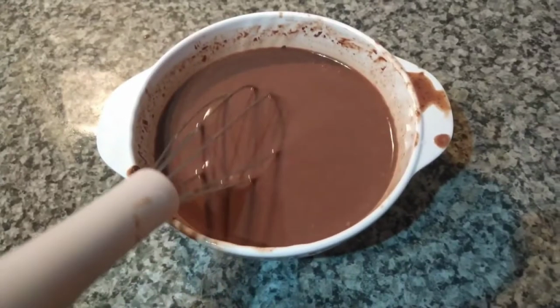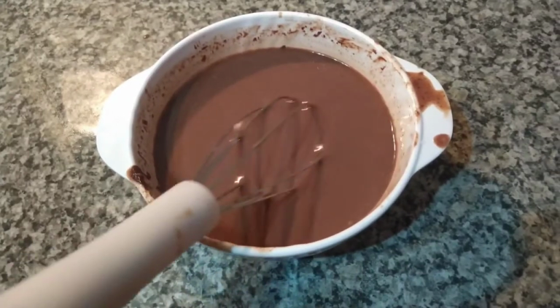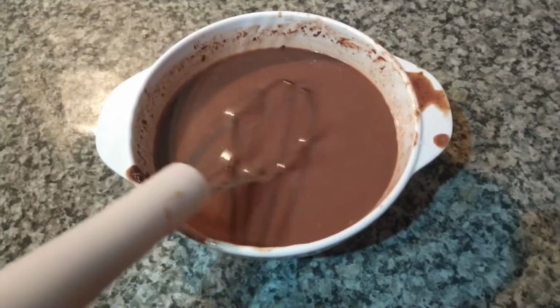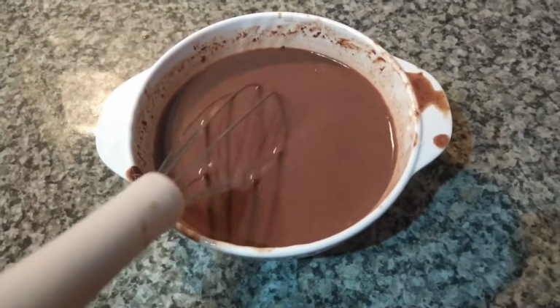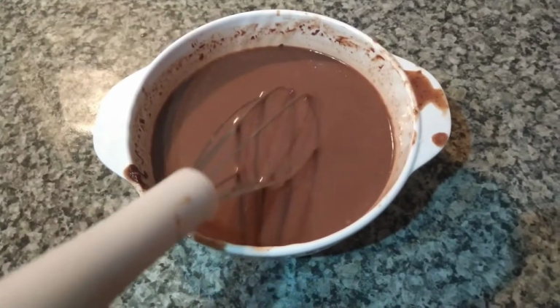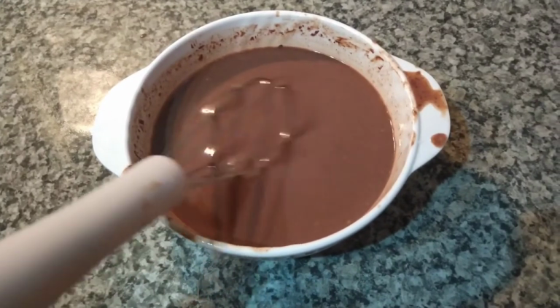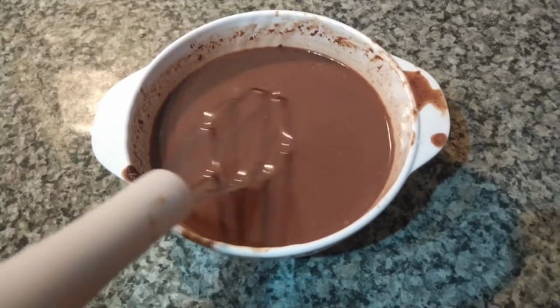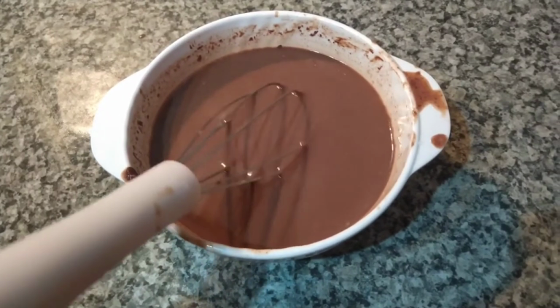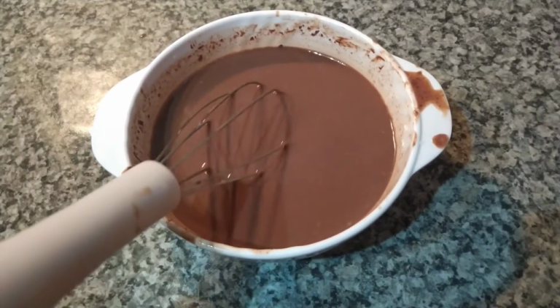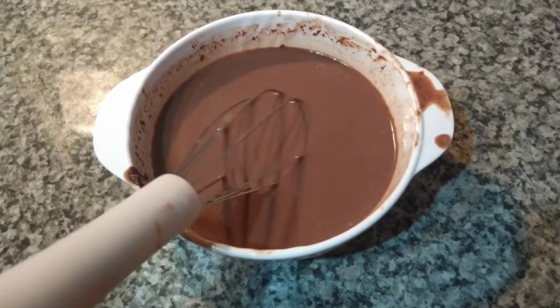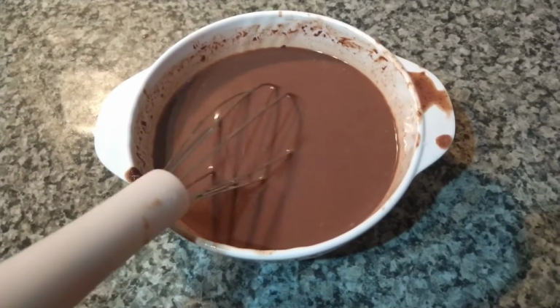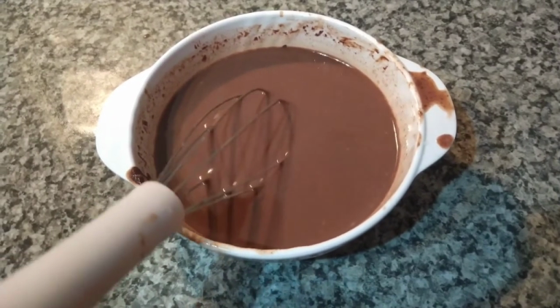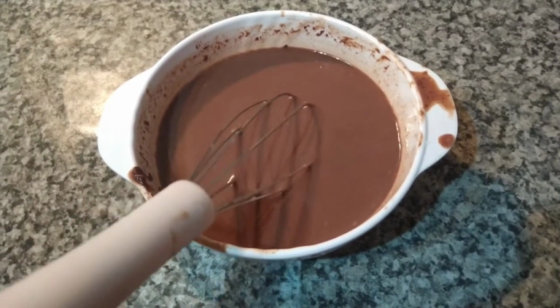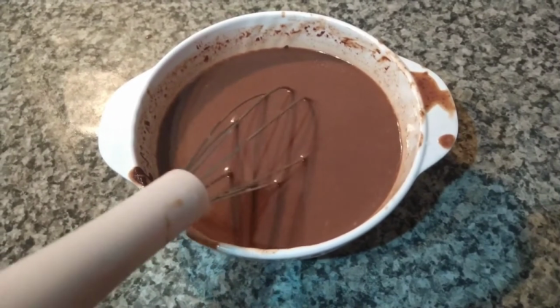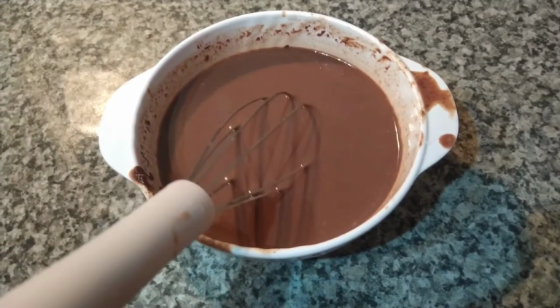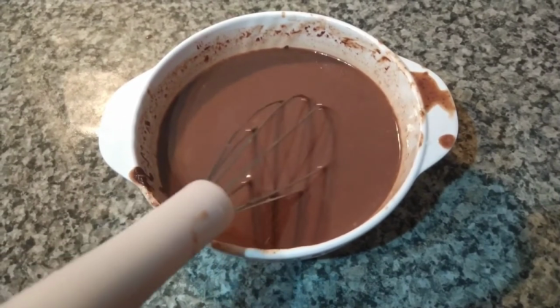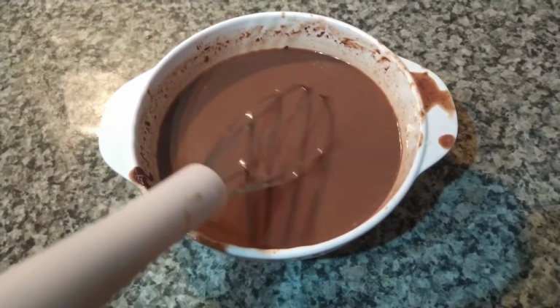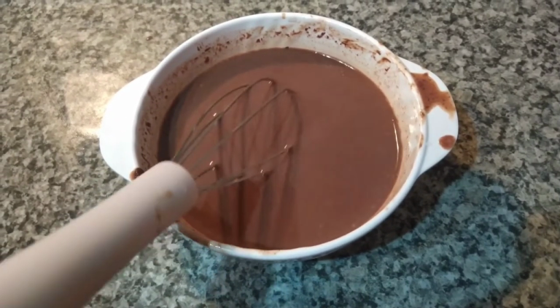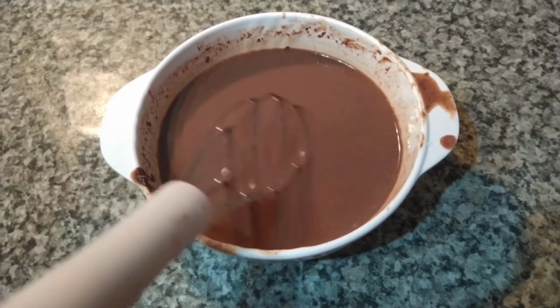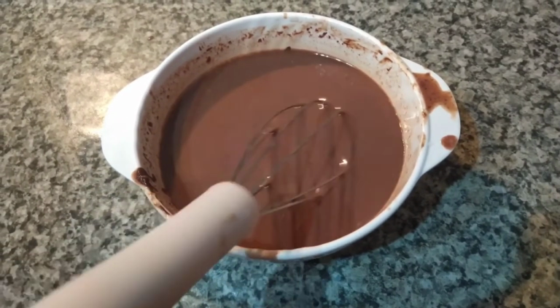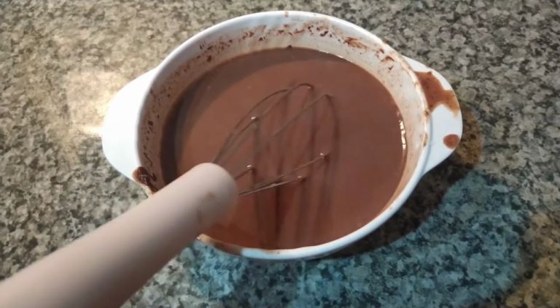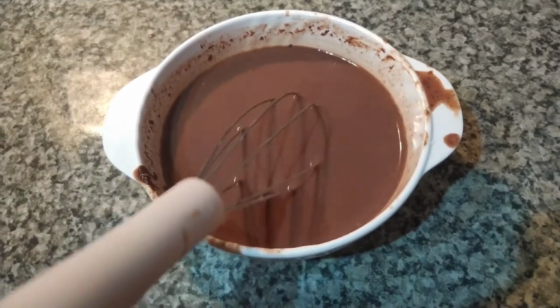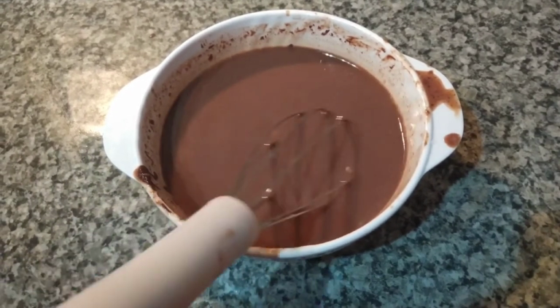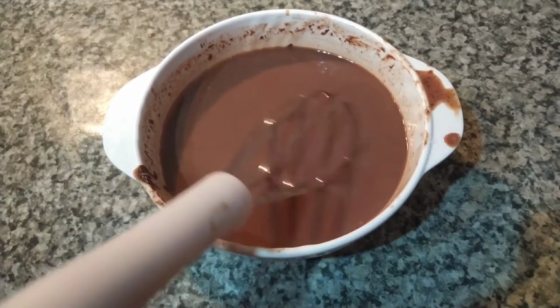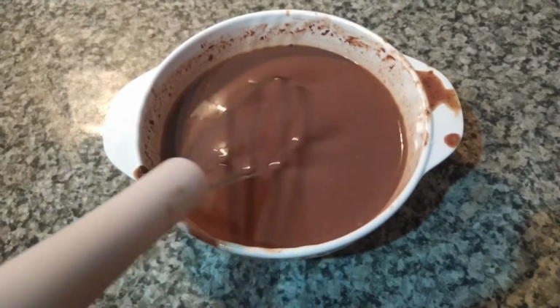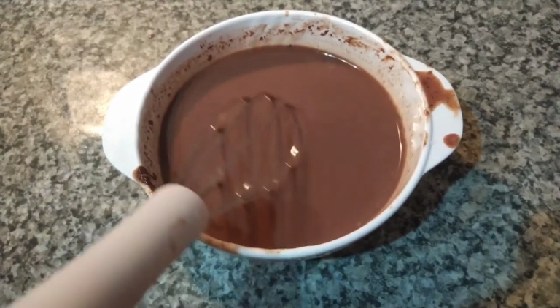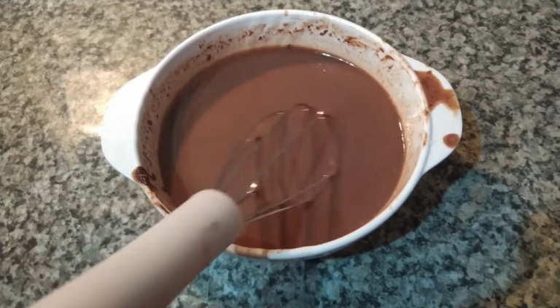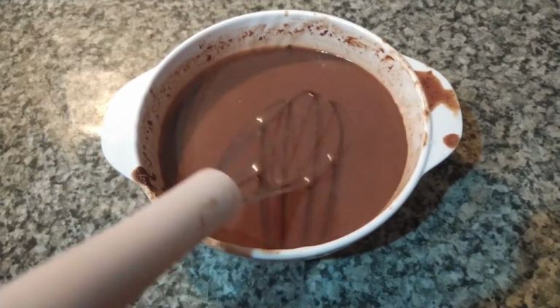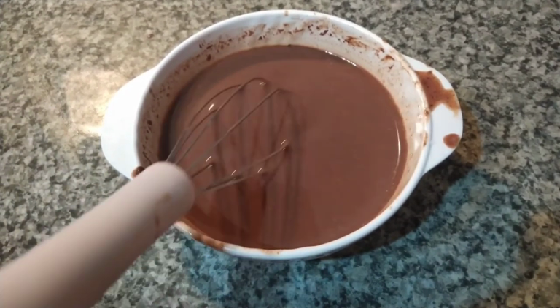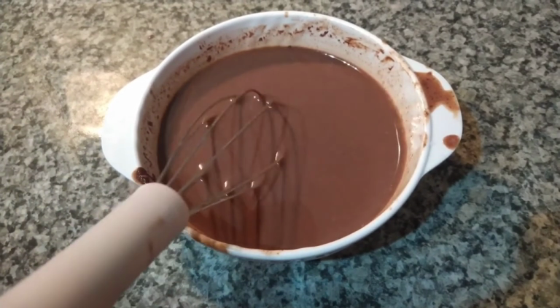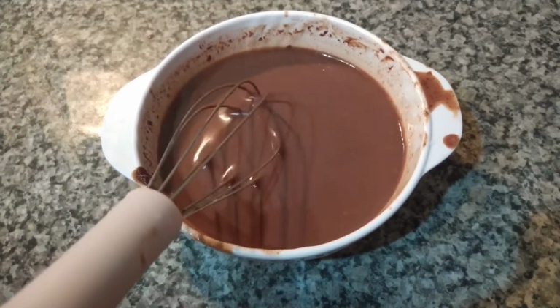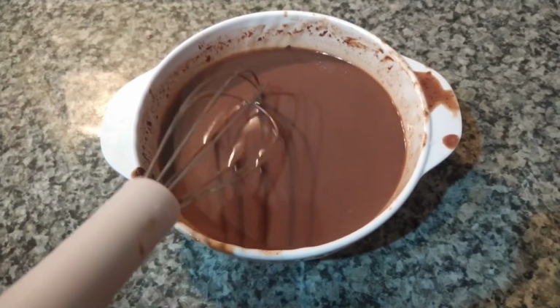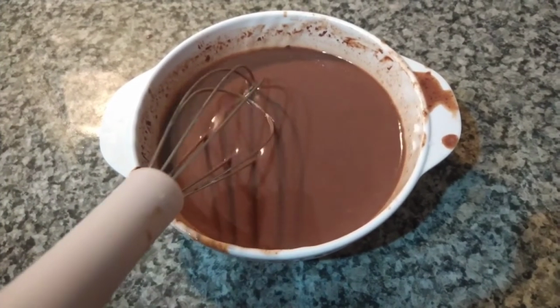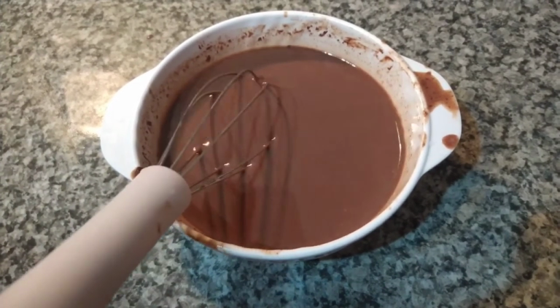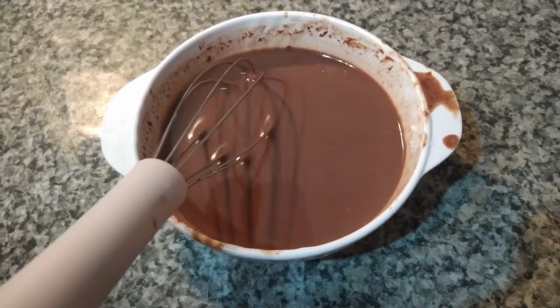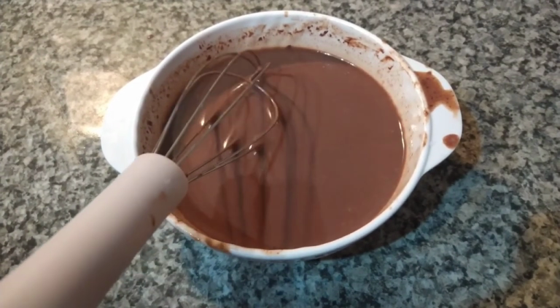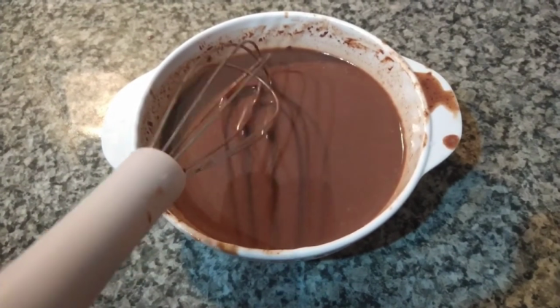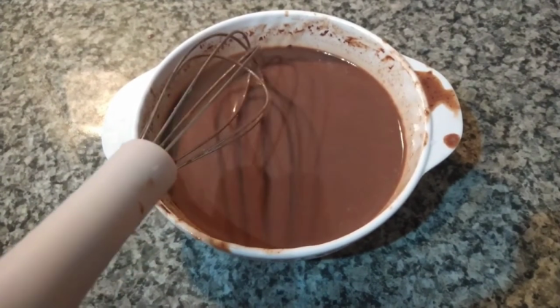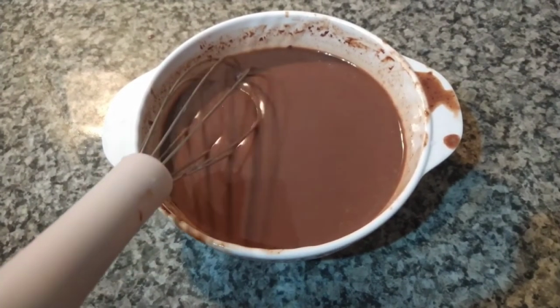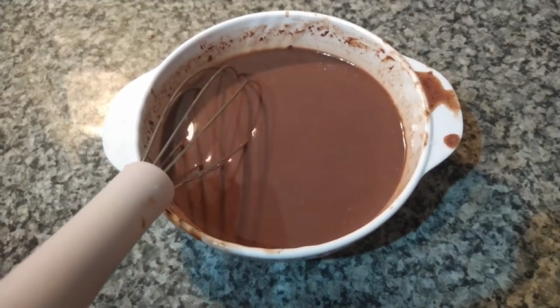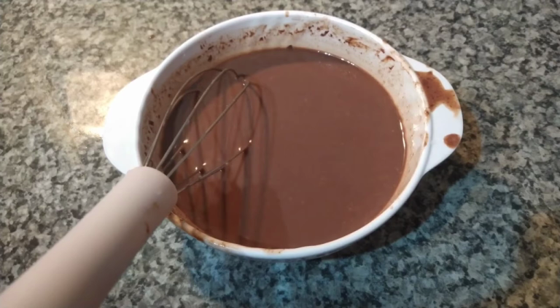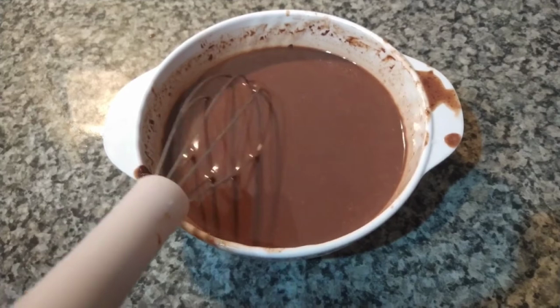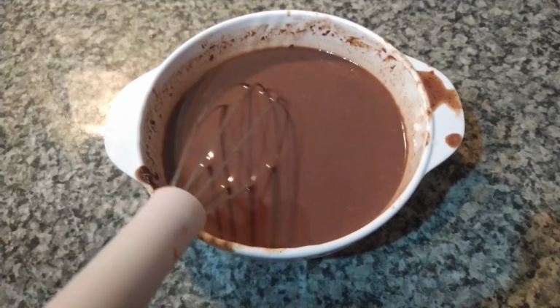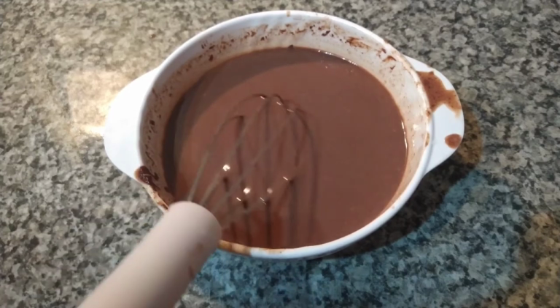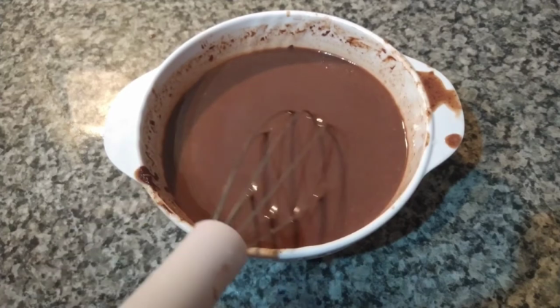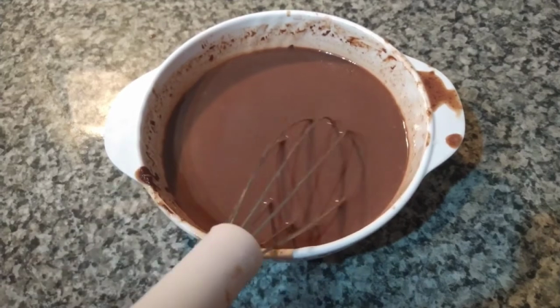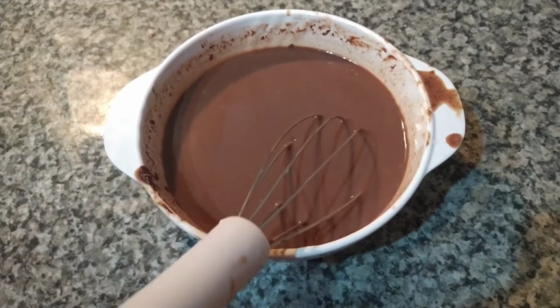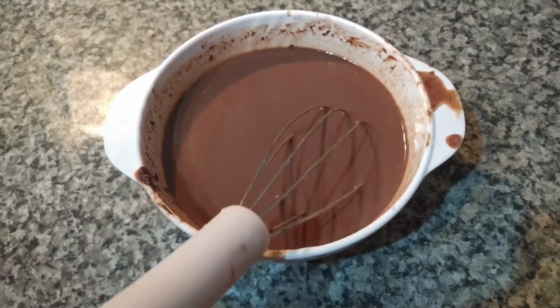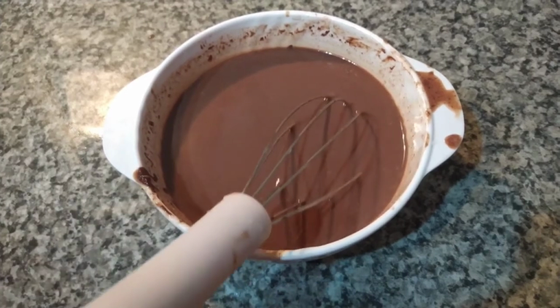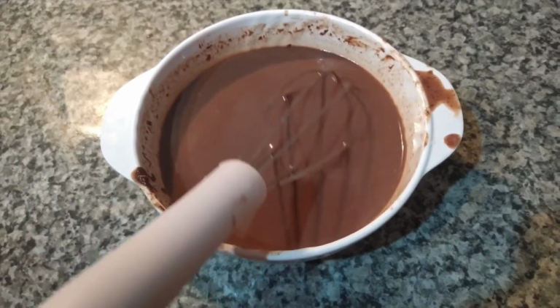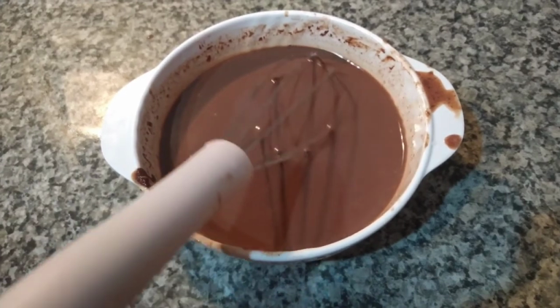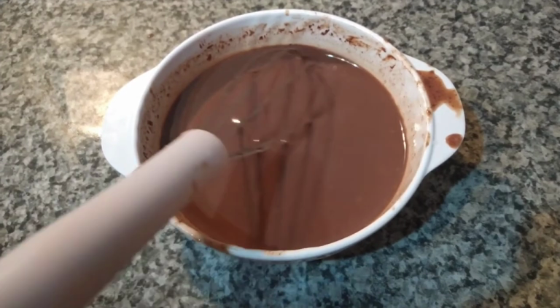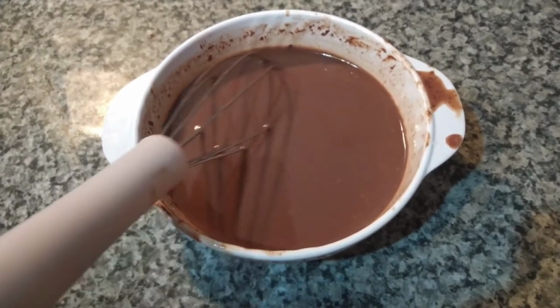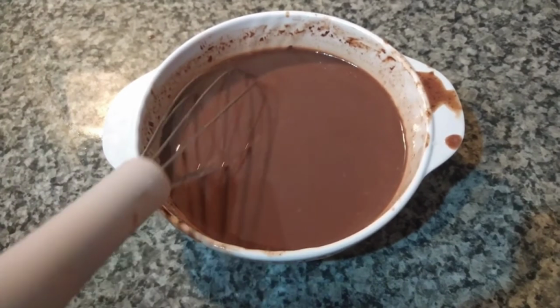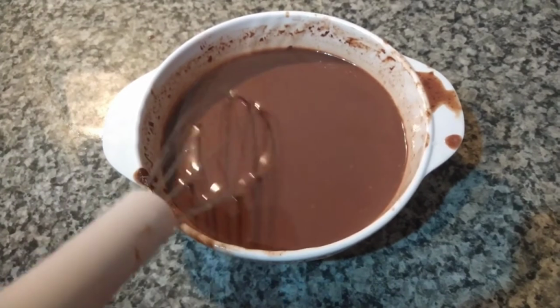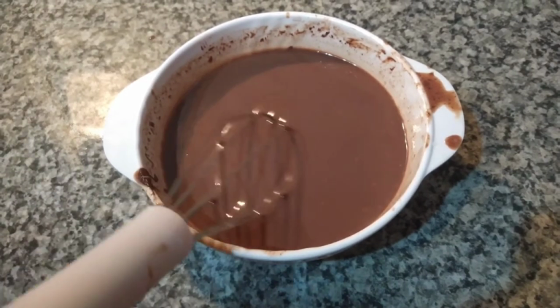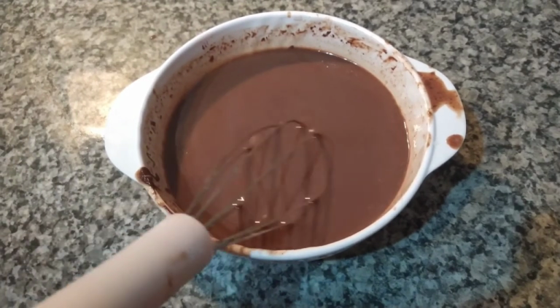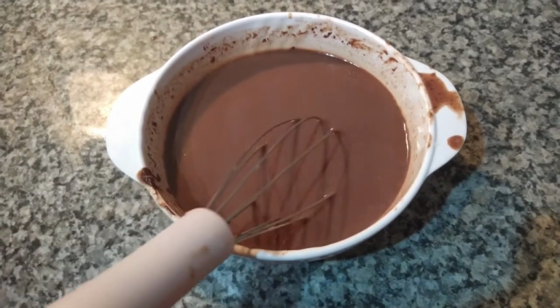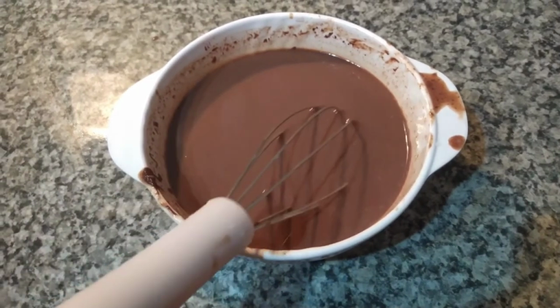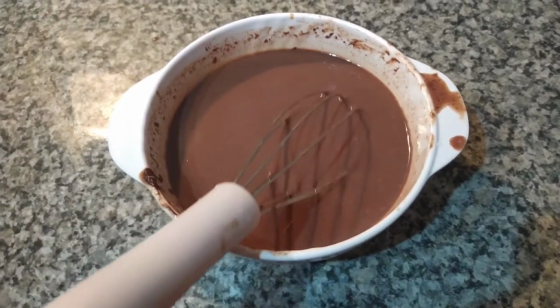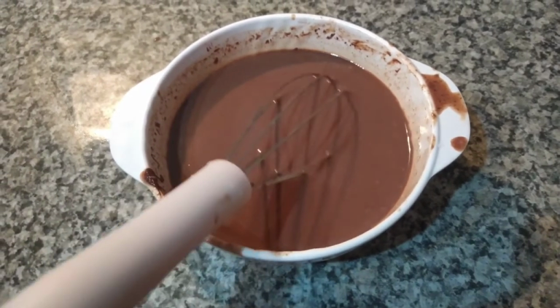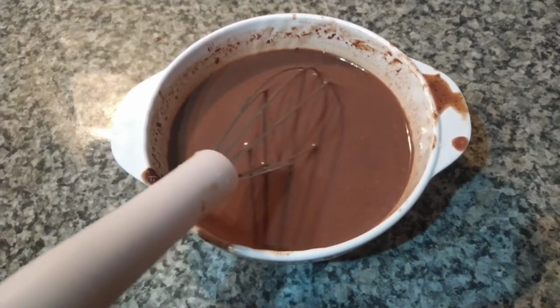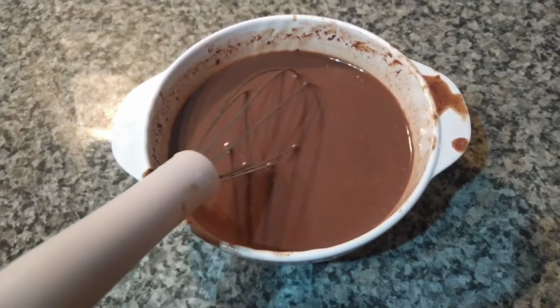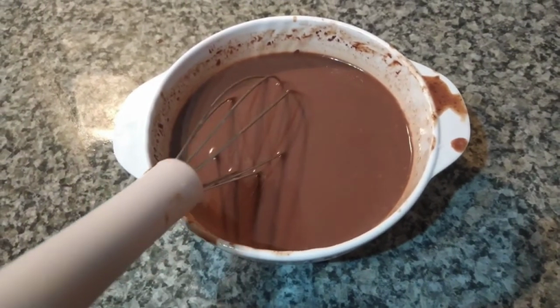After I put the thick cream into the mixture, I put it in the microwave so it melts for 30 seconds.